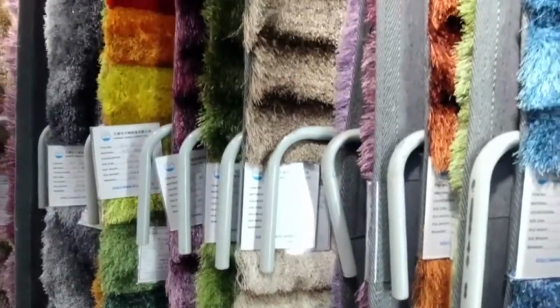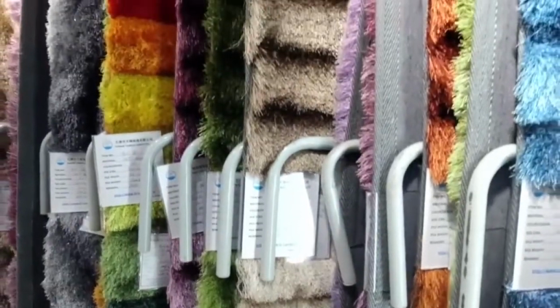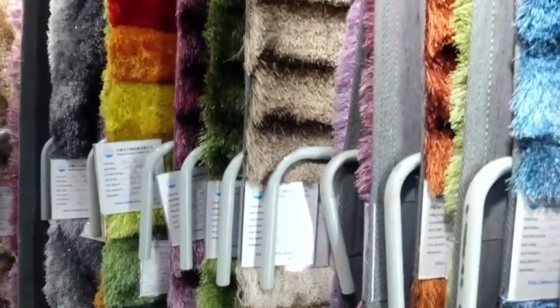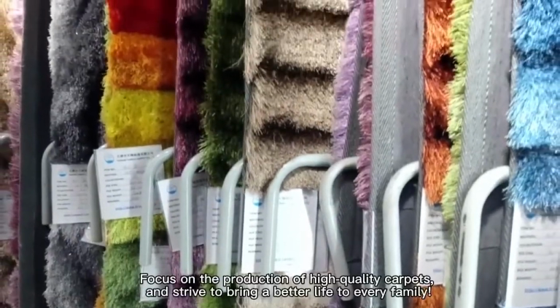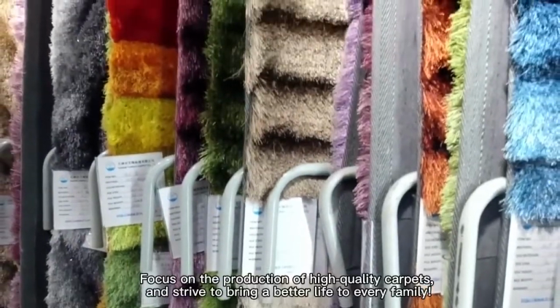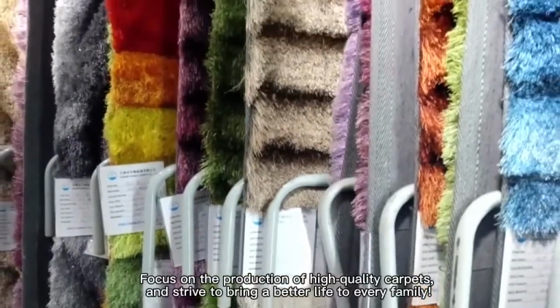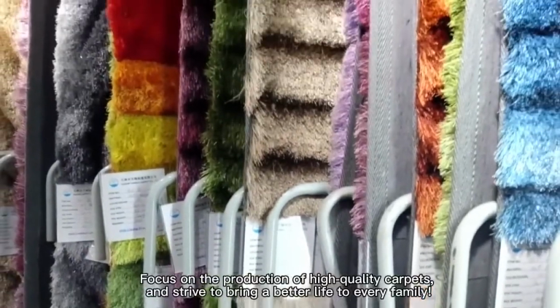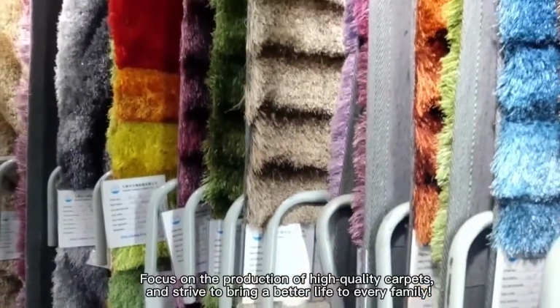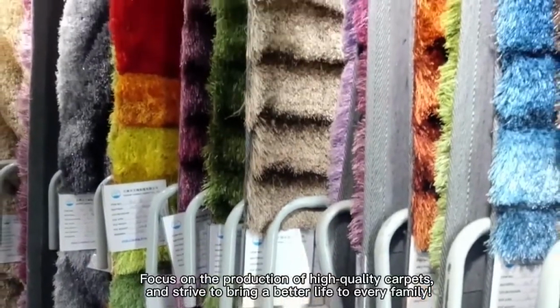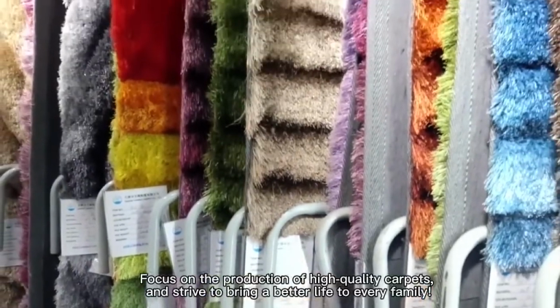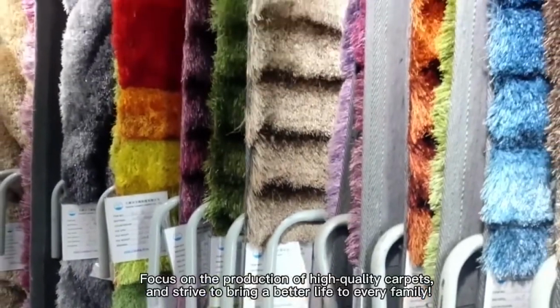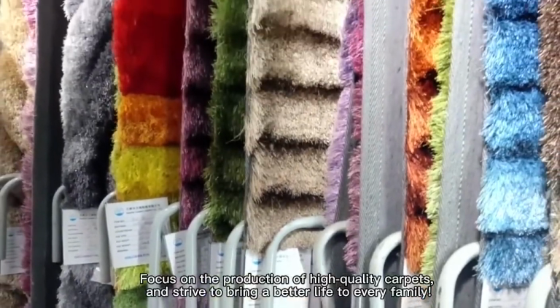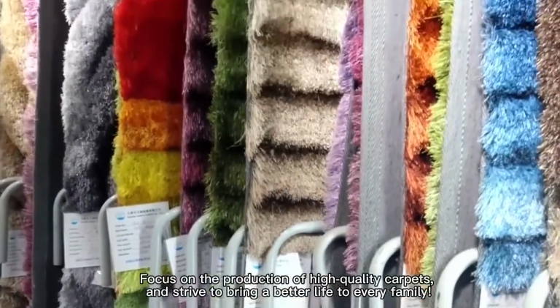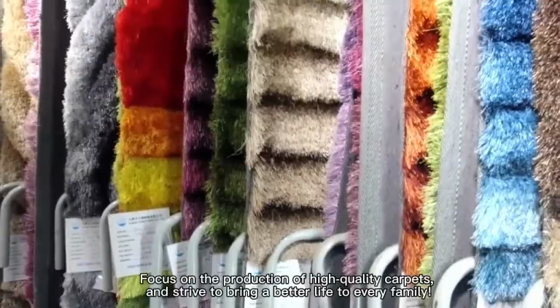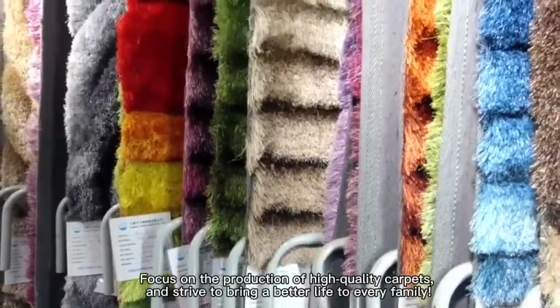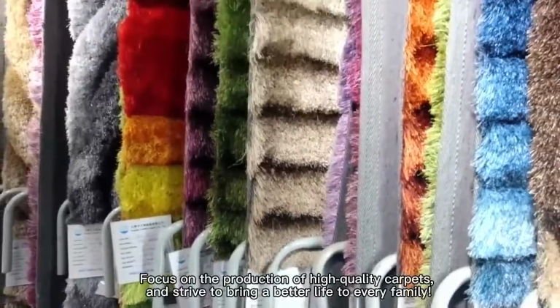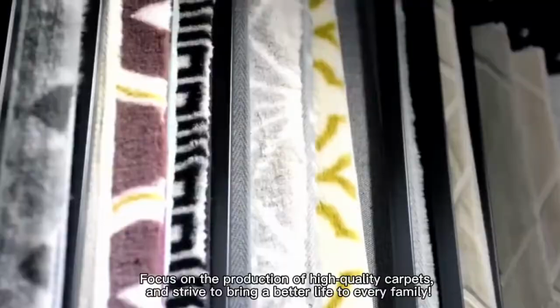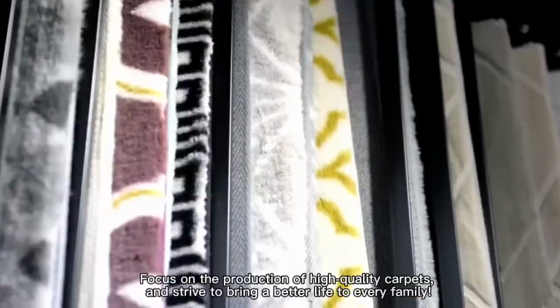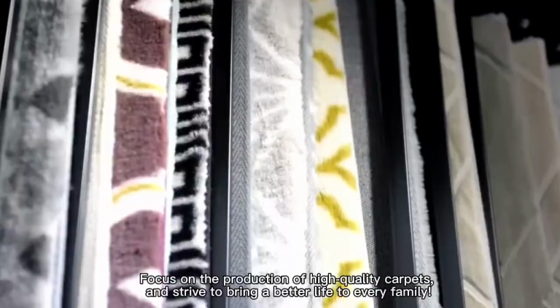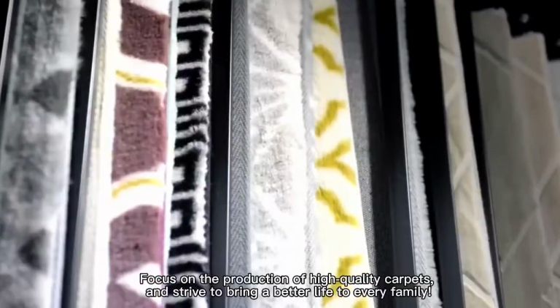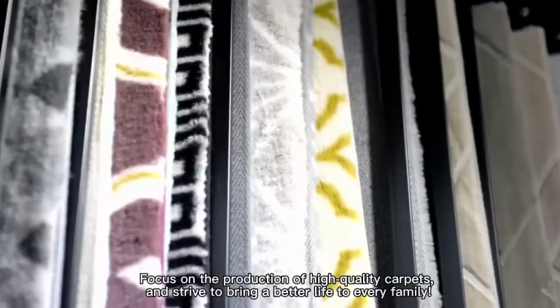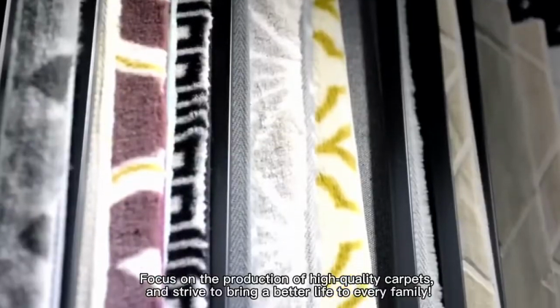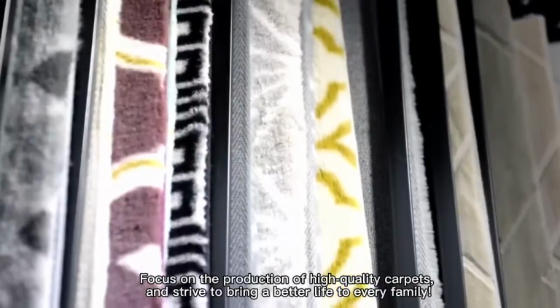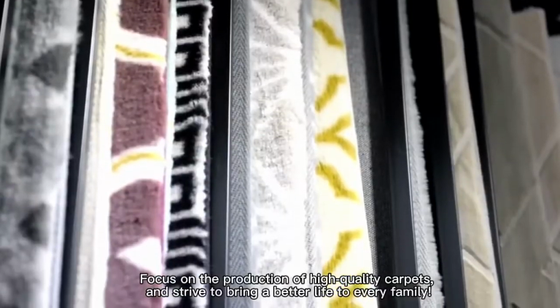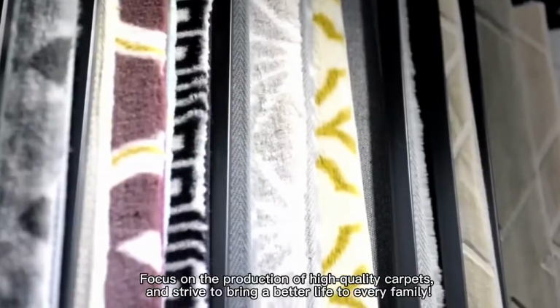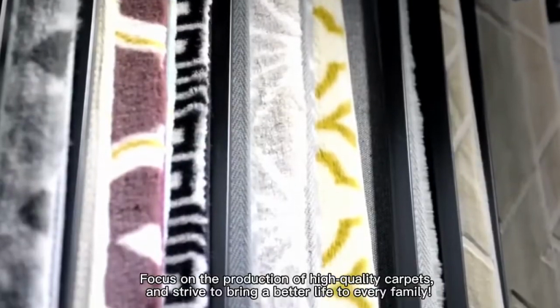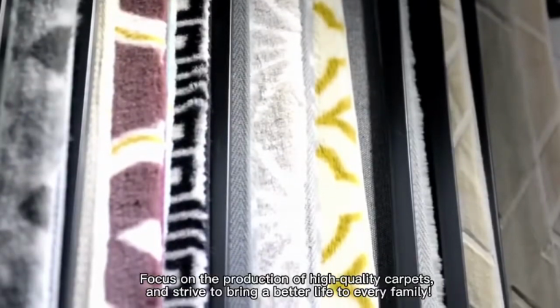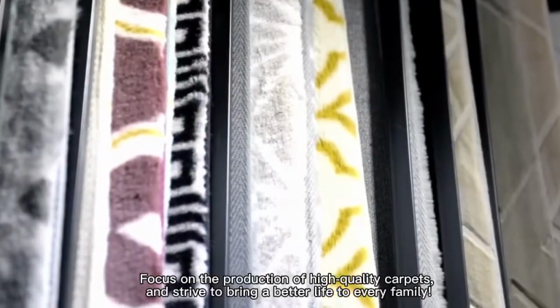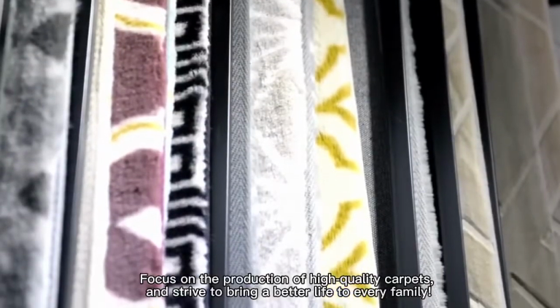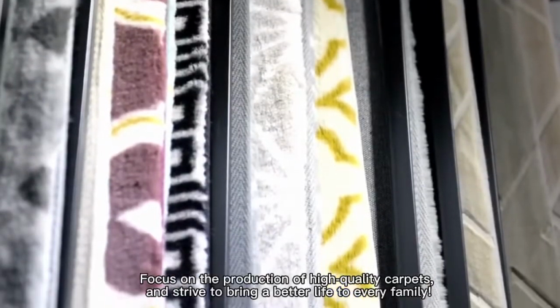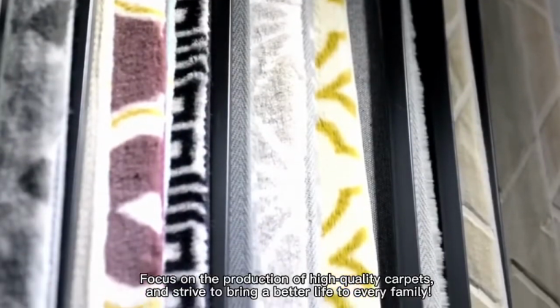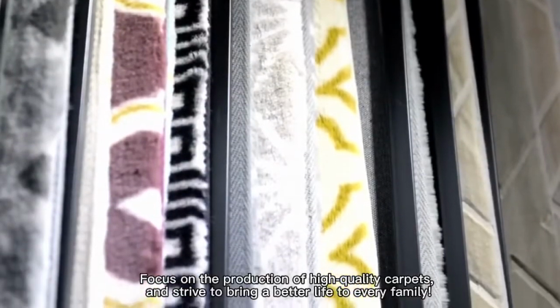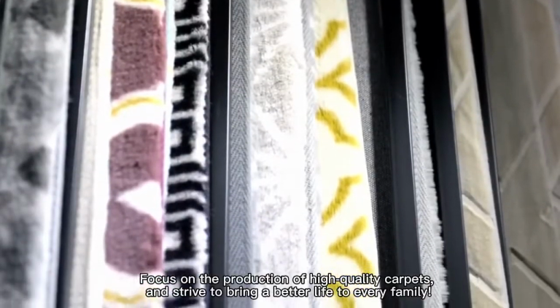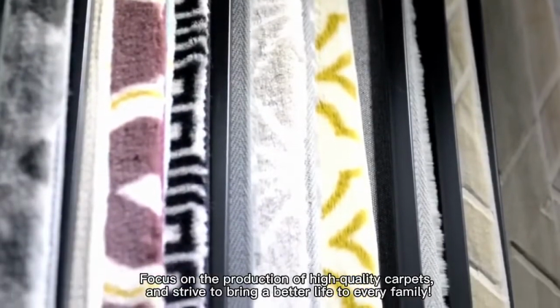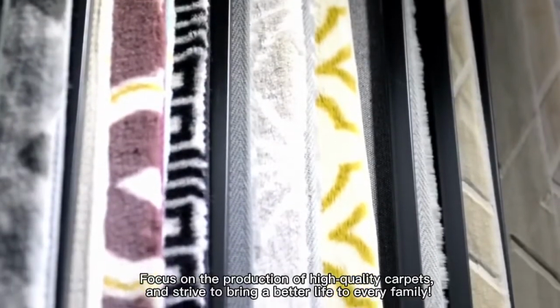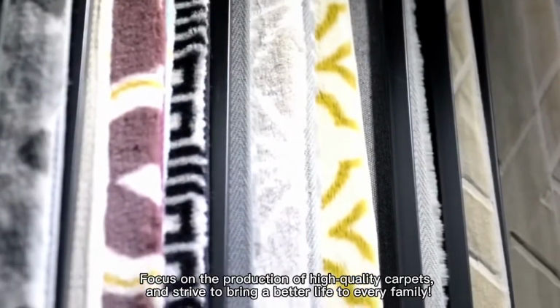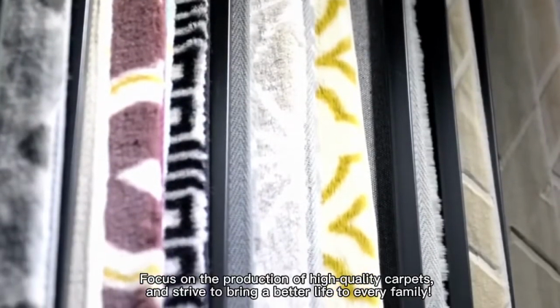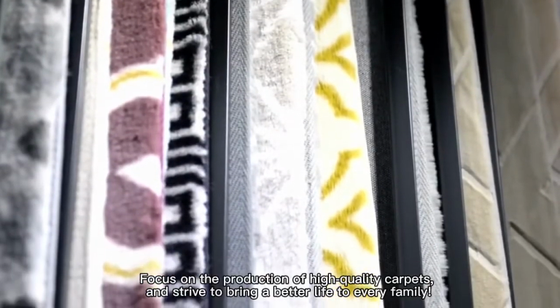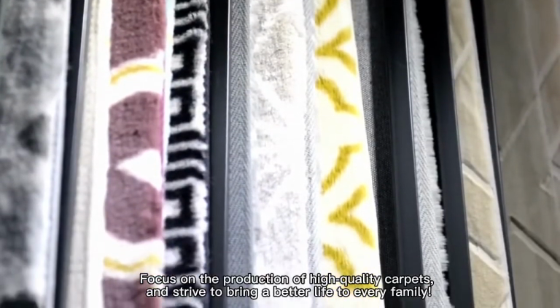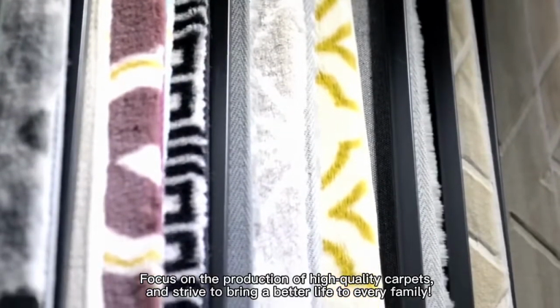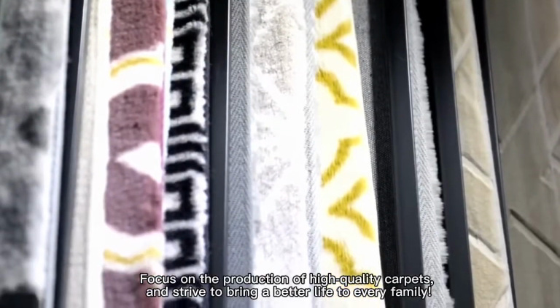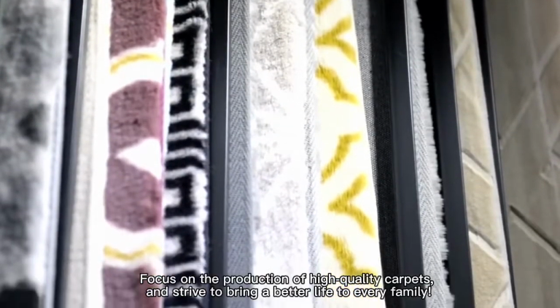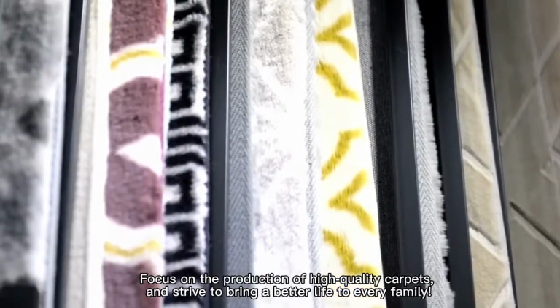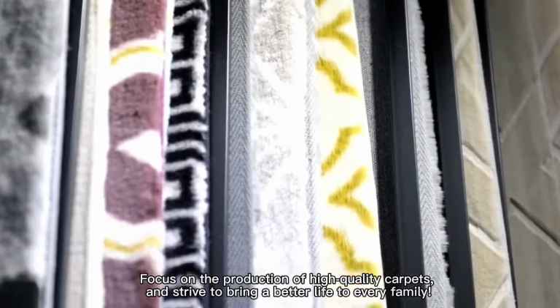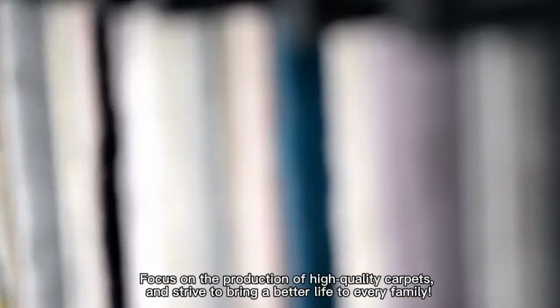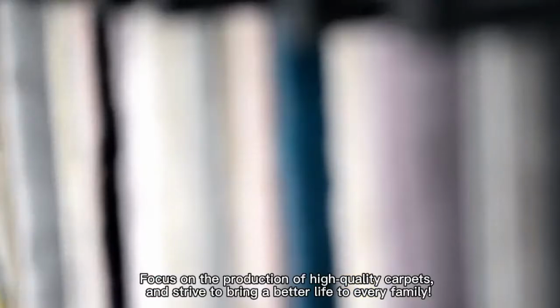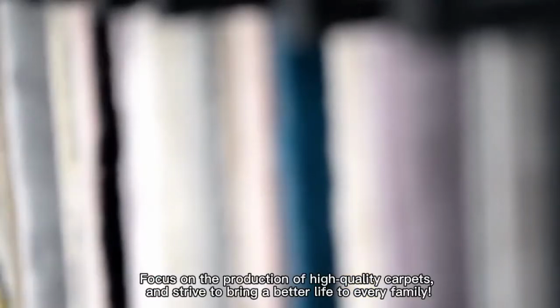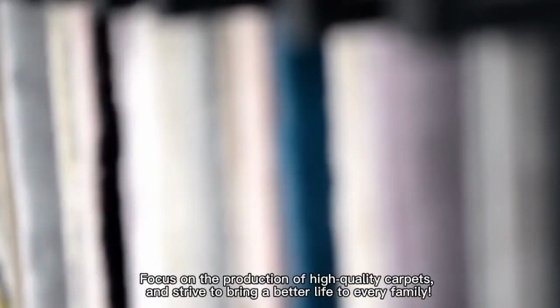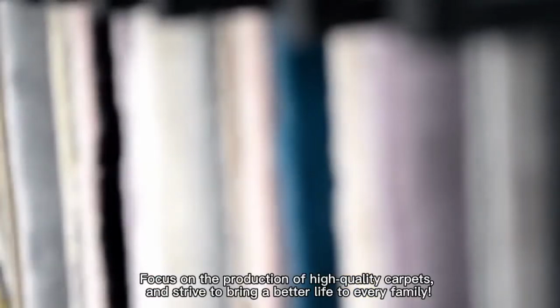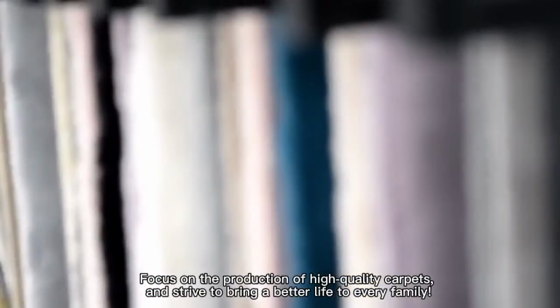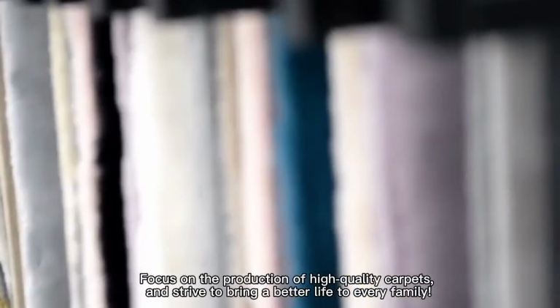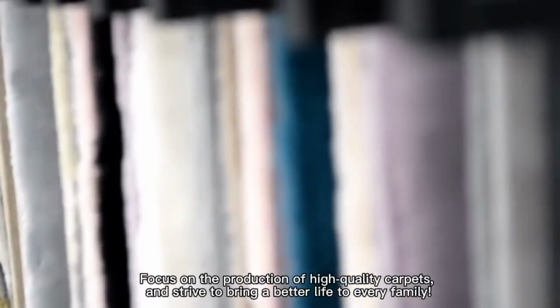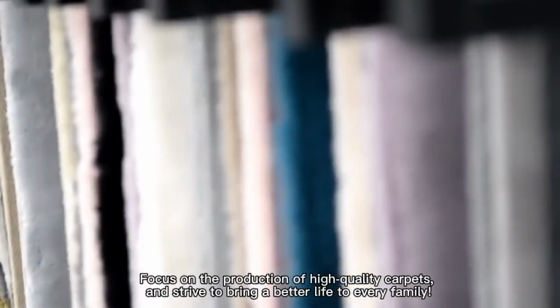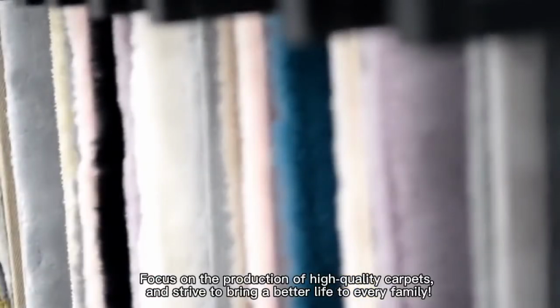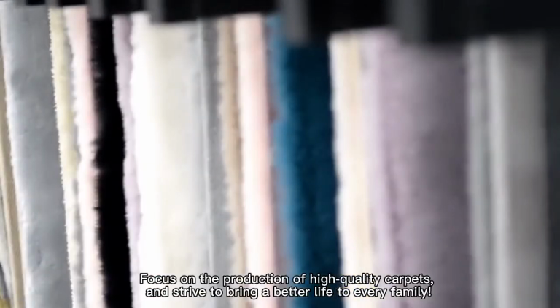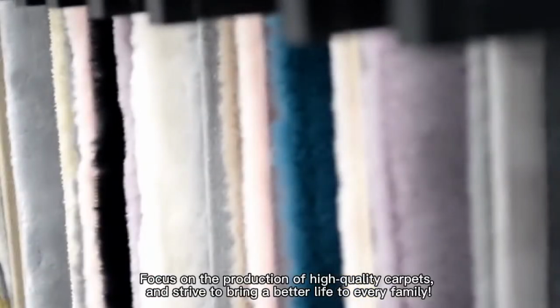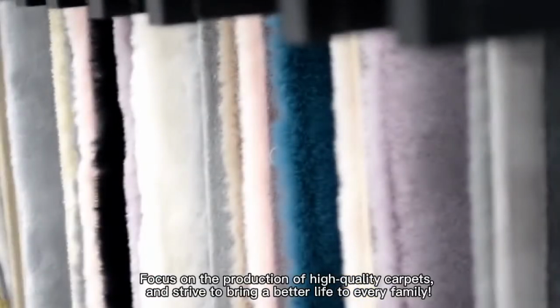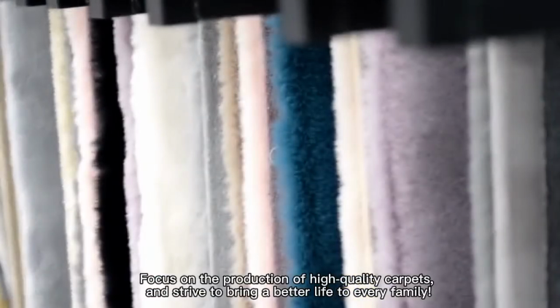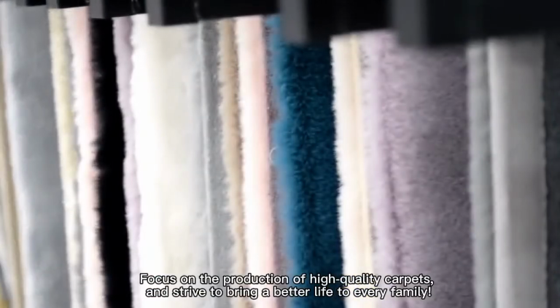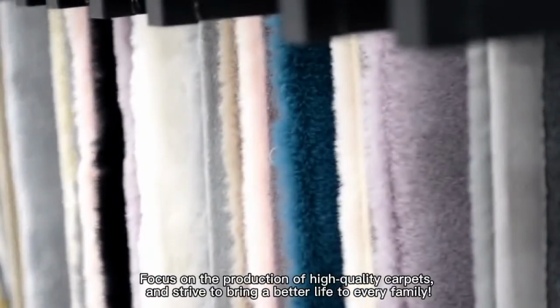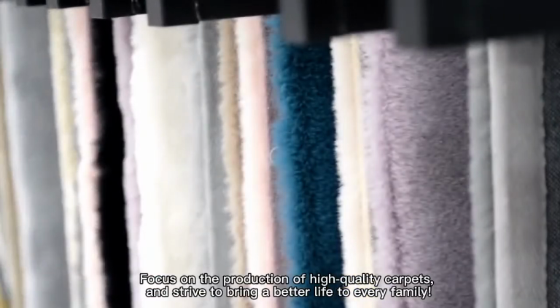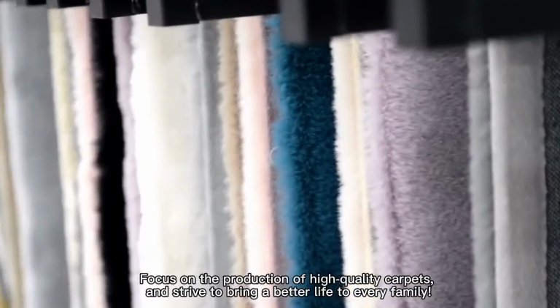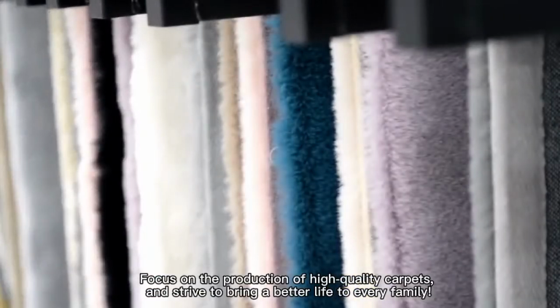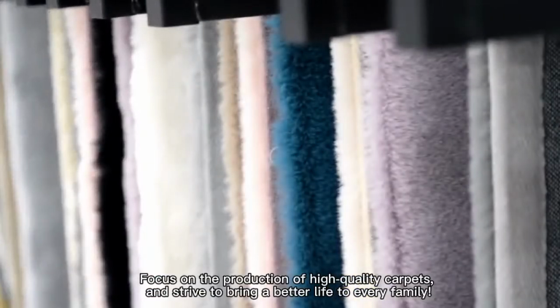Talk us on the production of high-quality carpets, and strive to bring a better life to every family.